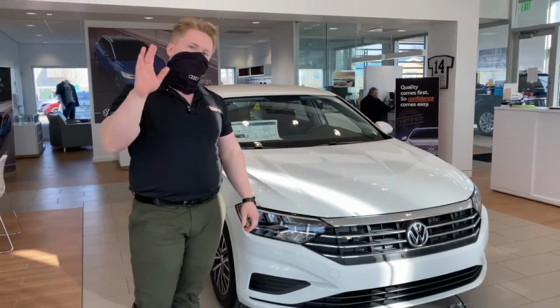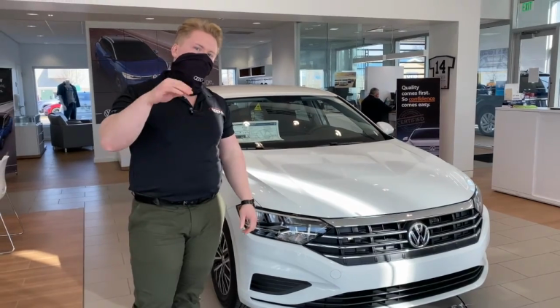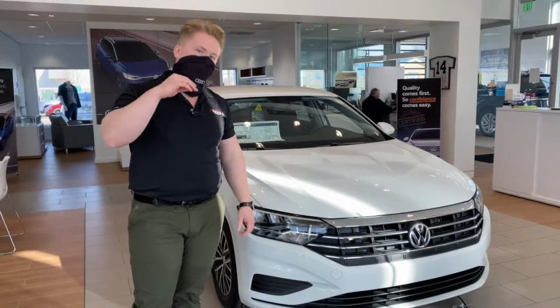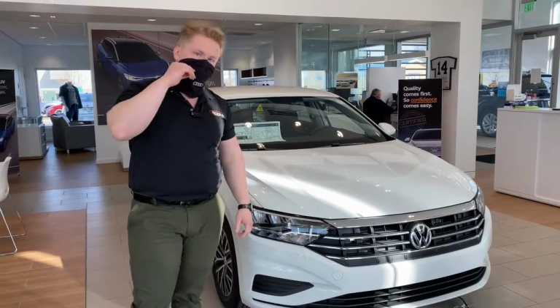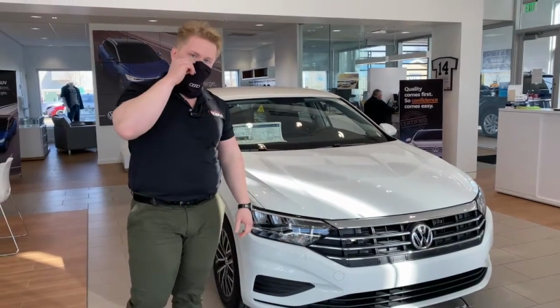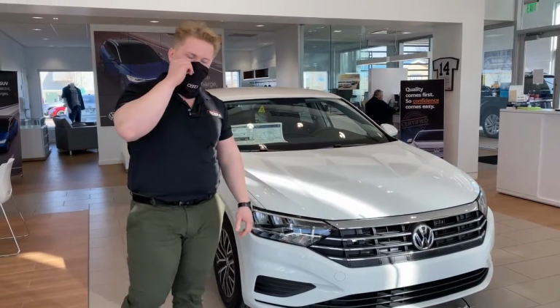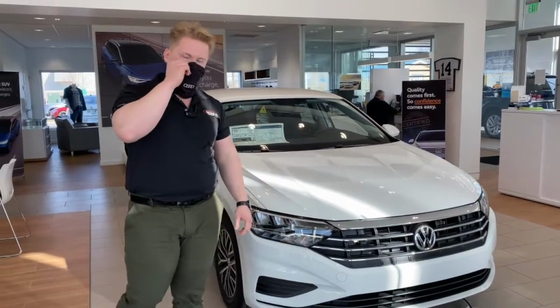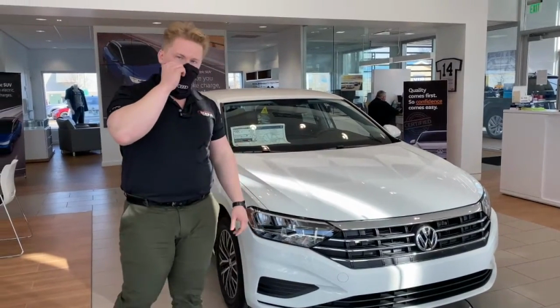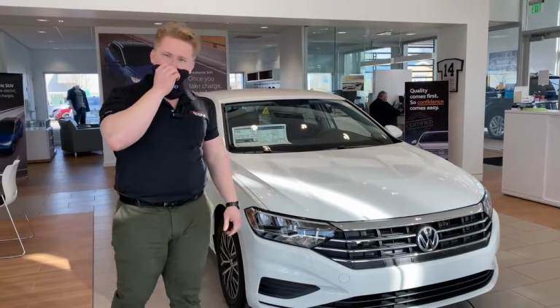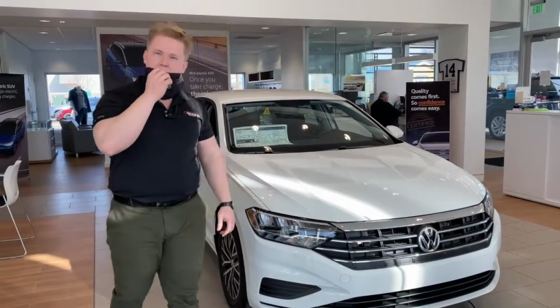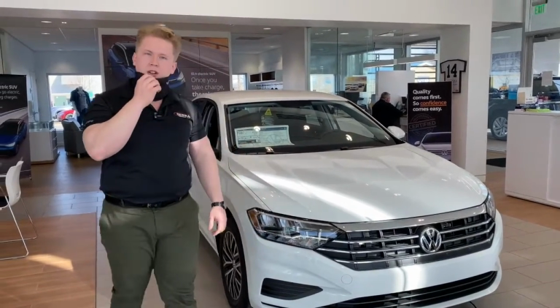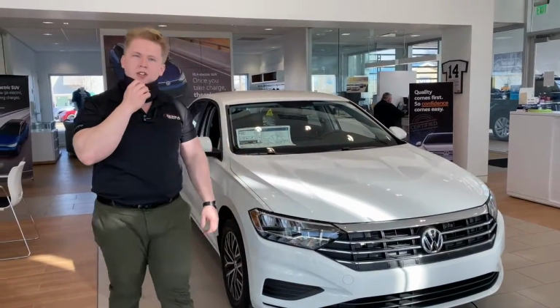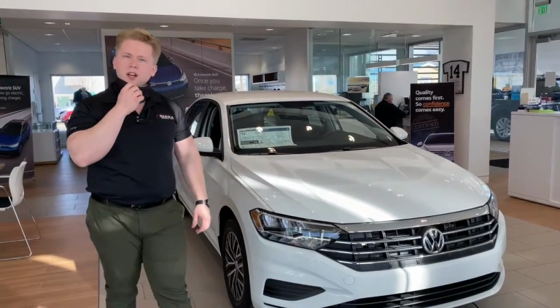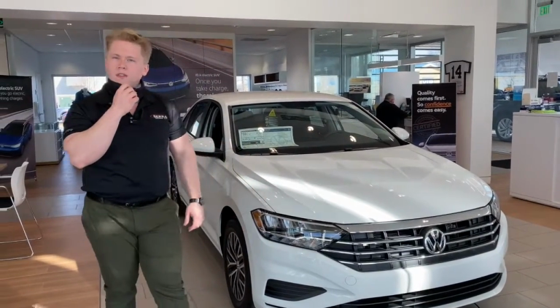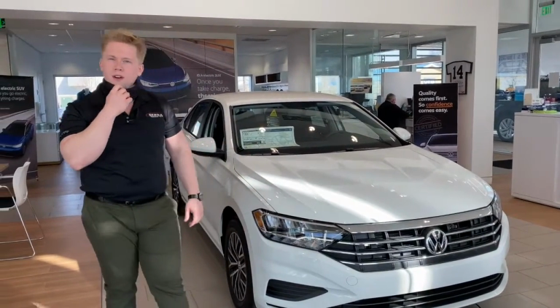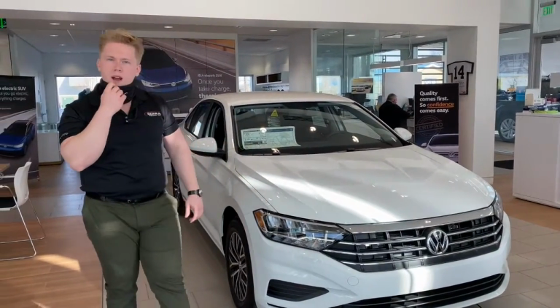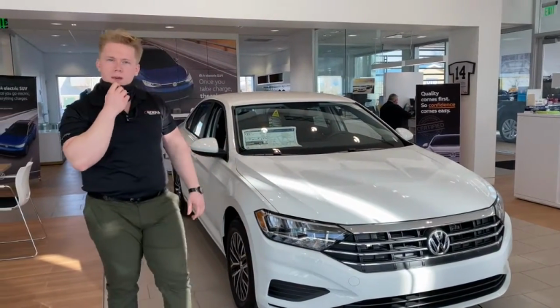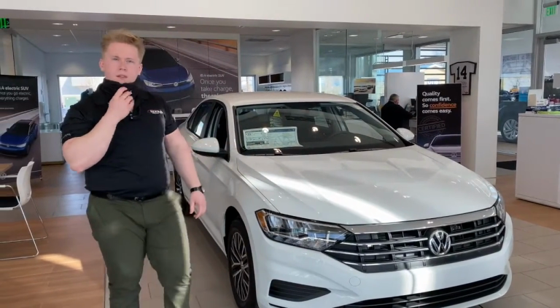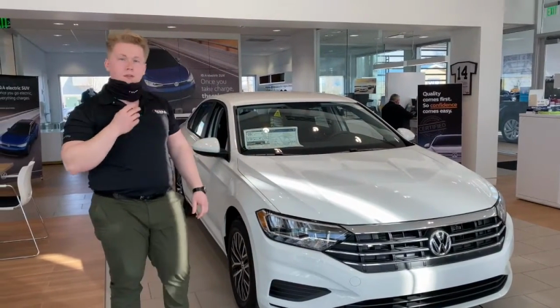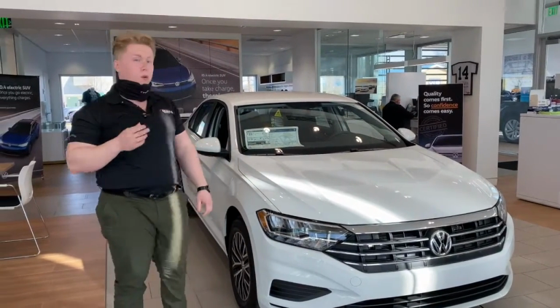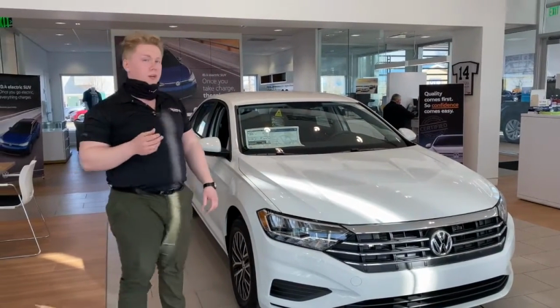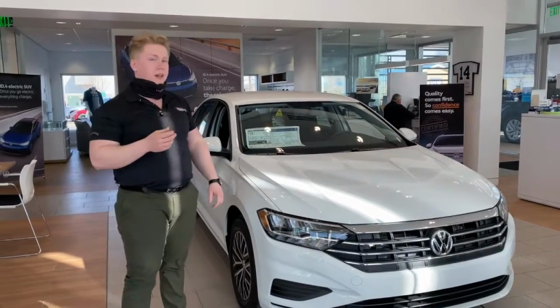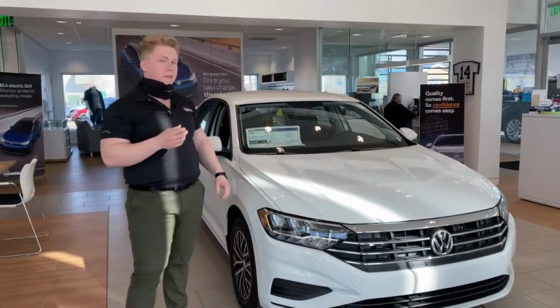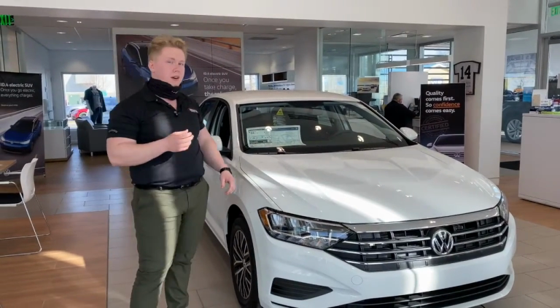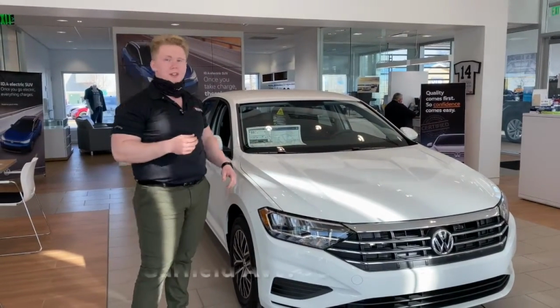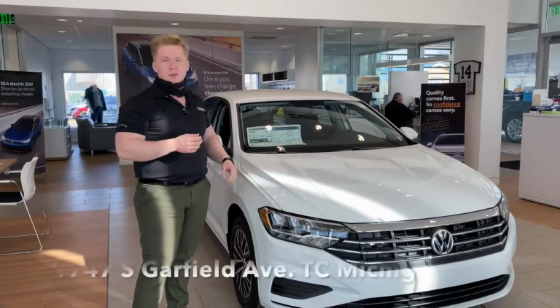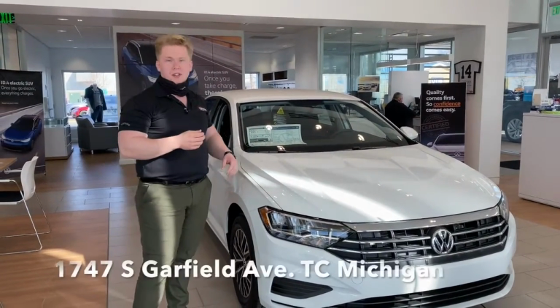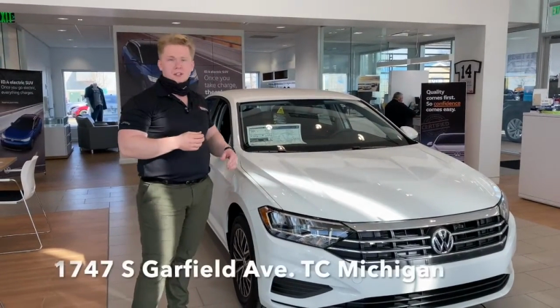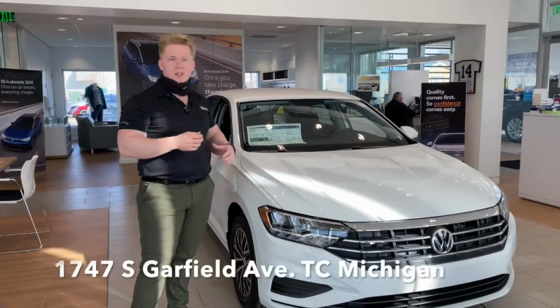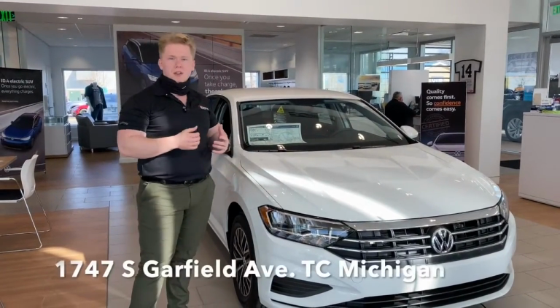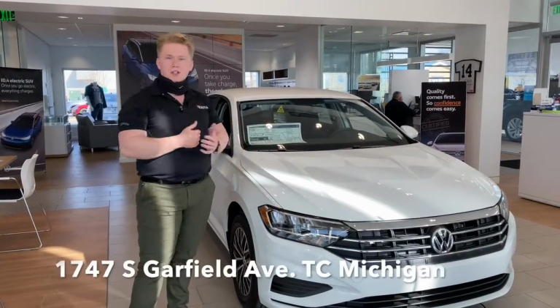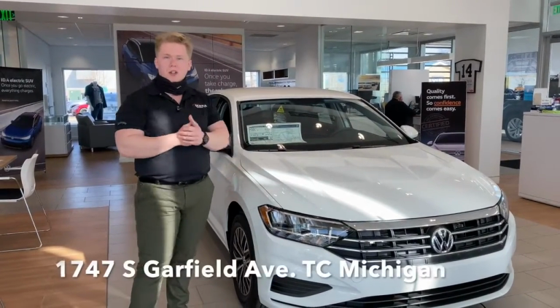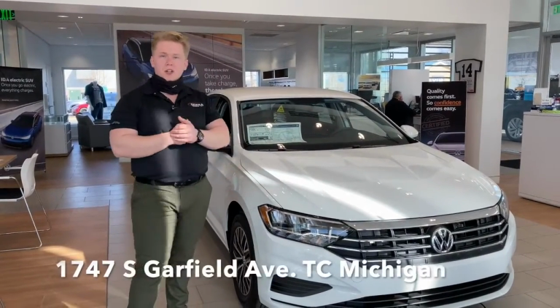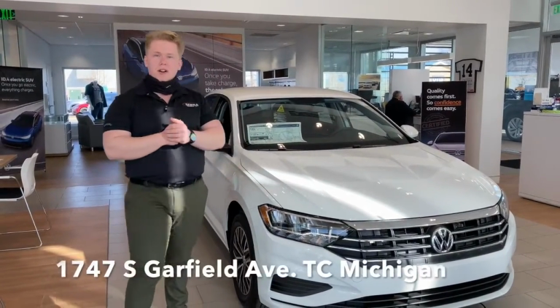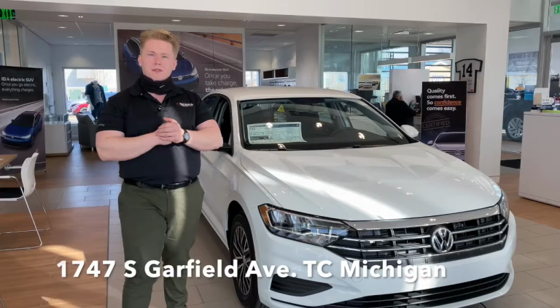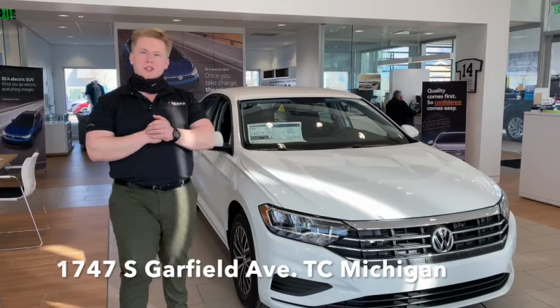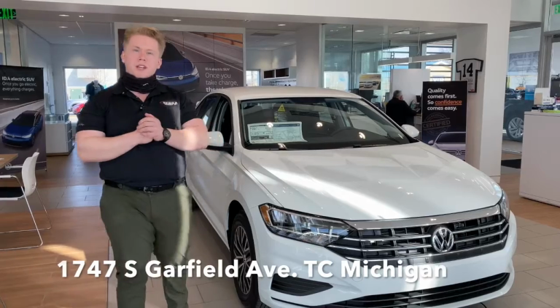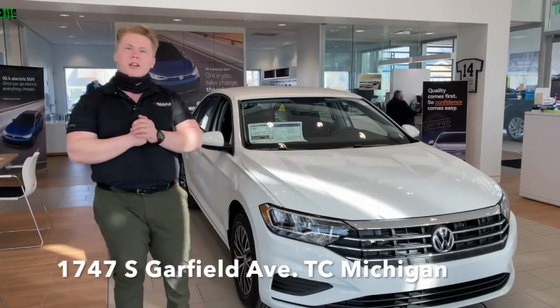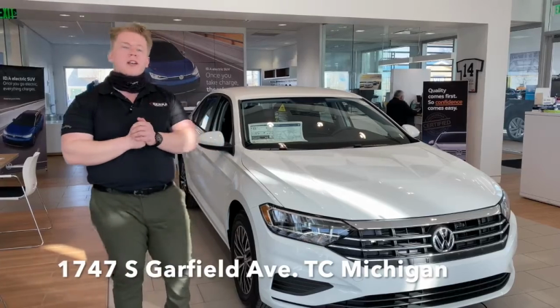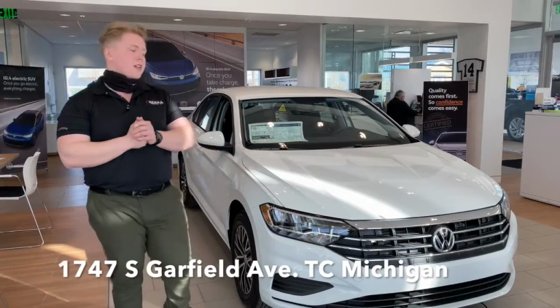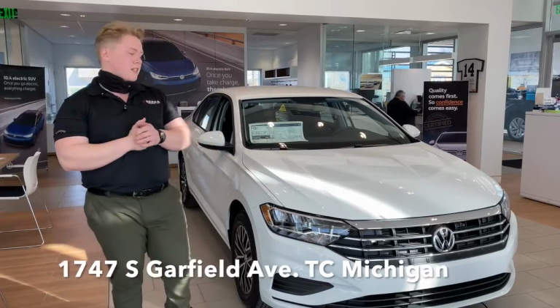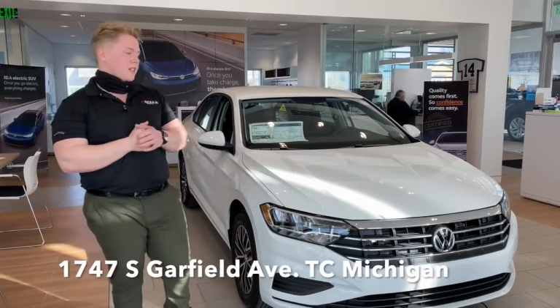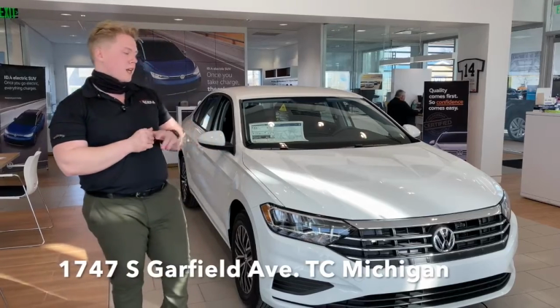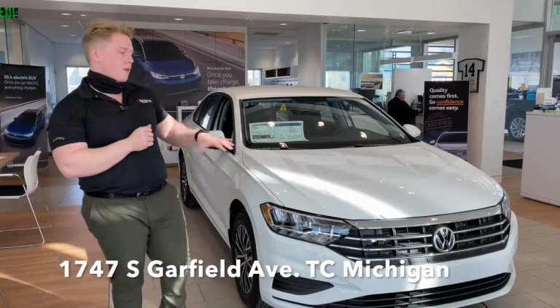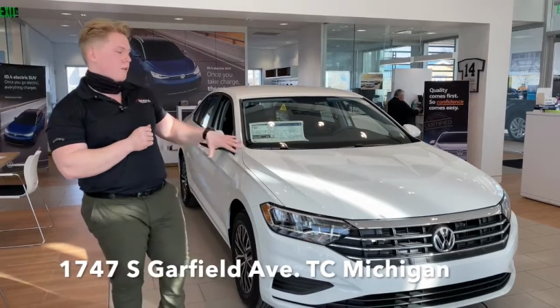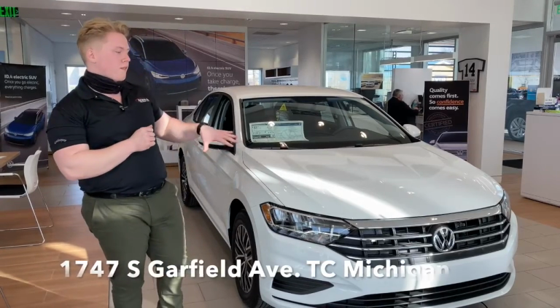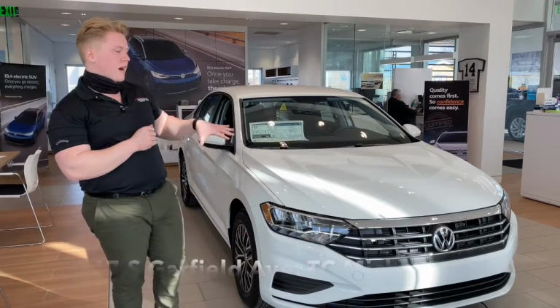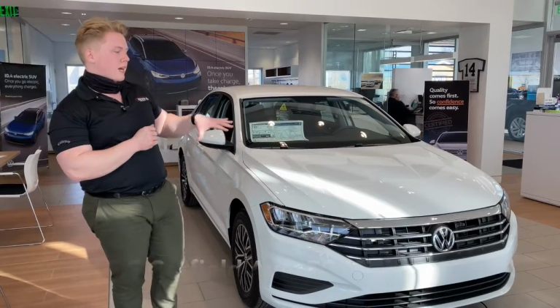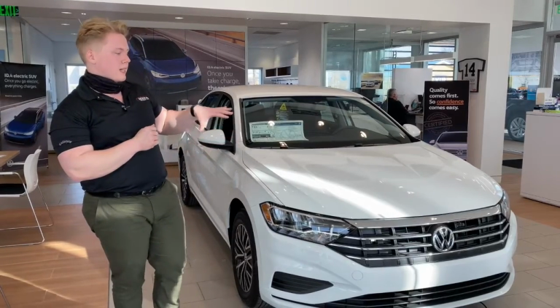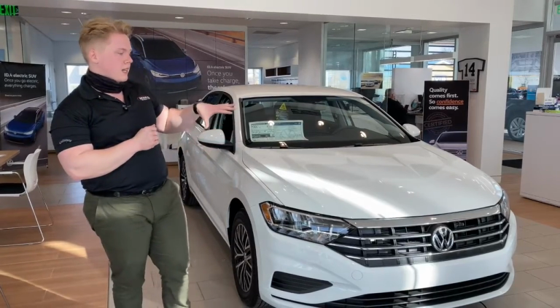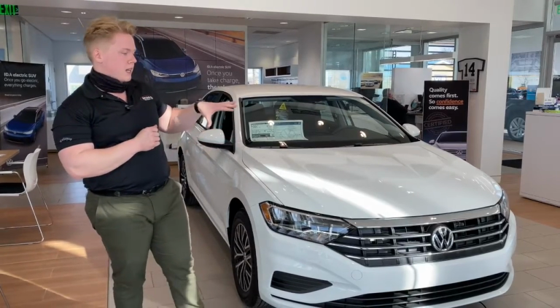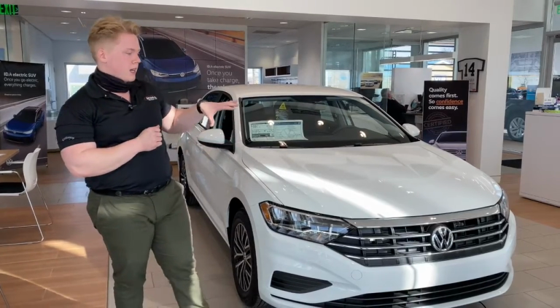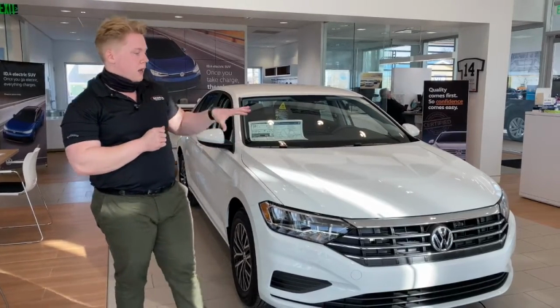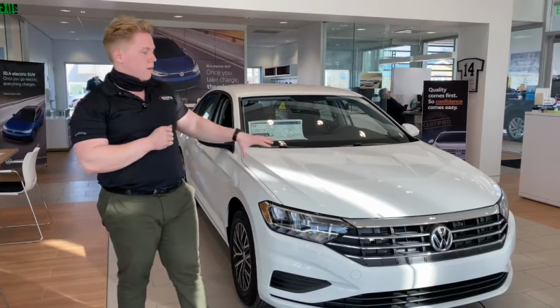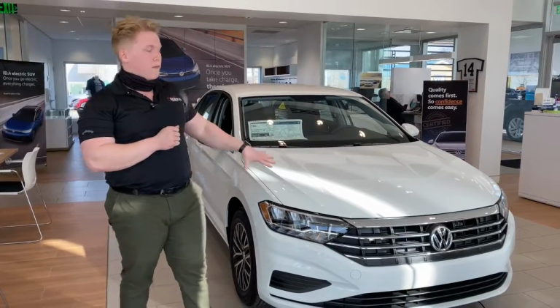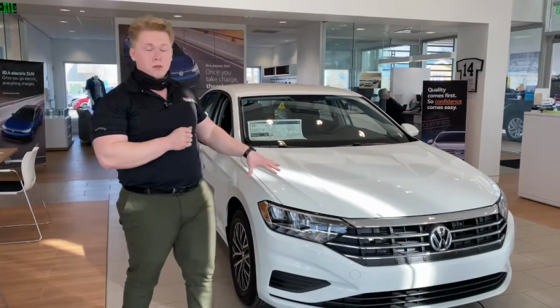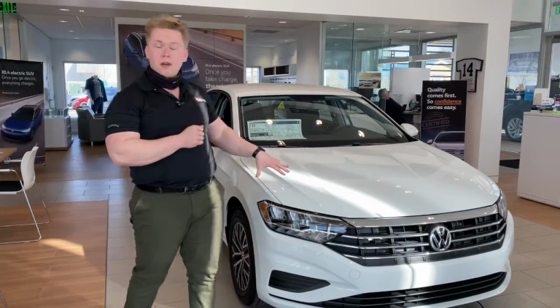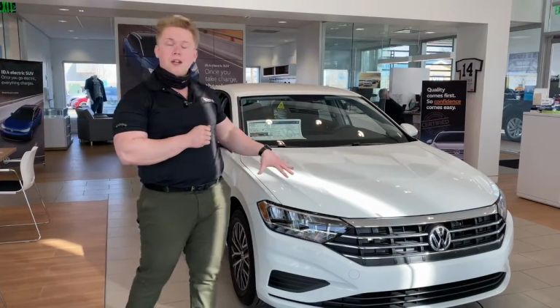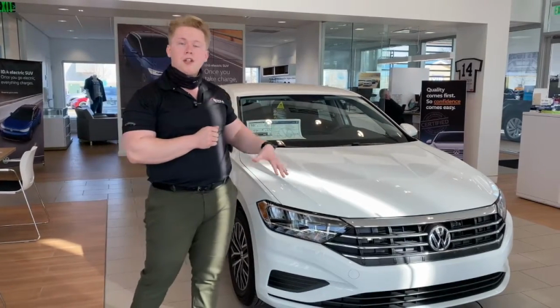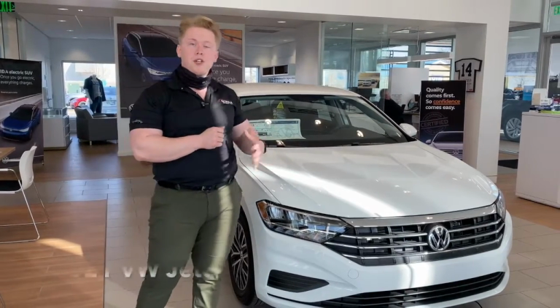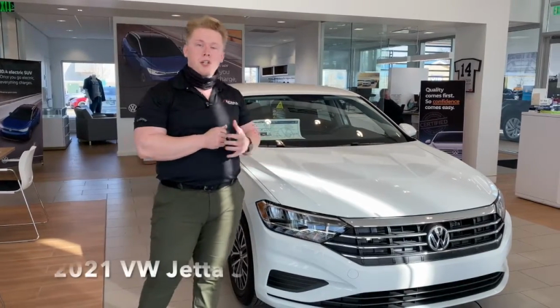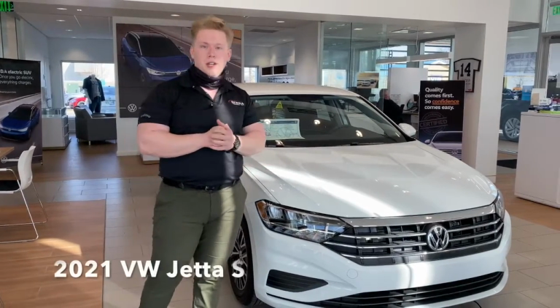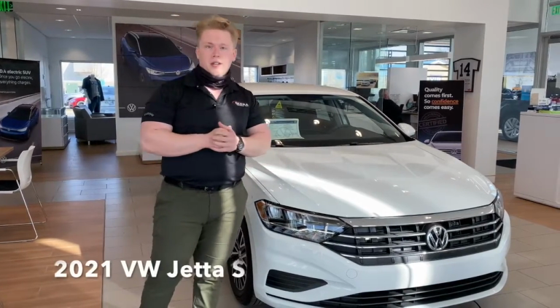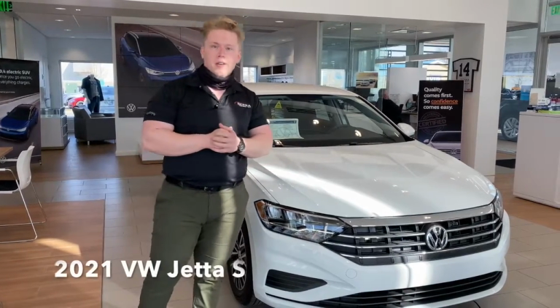Hi everybody, my name is Eric Seneff. I'm a Volkswagen brand specialist here at Sierra Traverse City. Today we've got the Volkswagen Jetta.